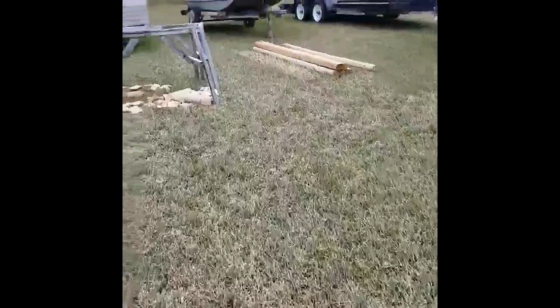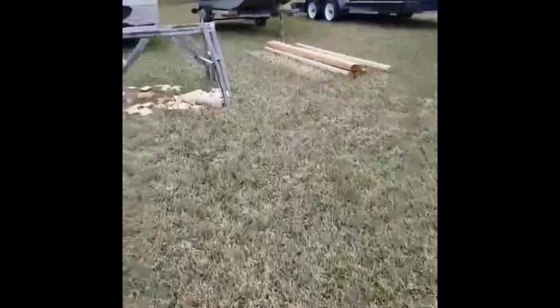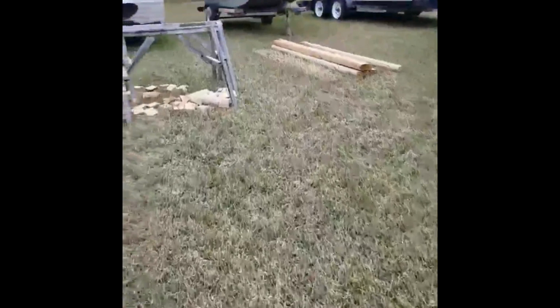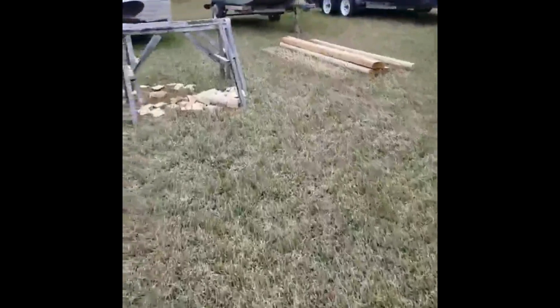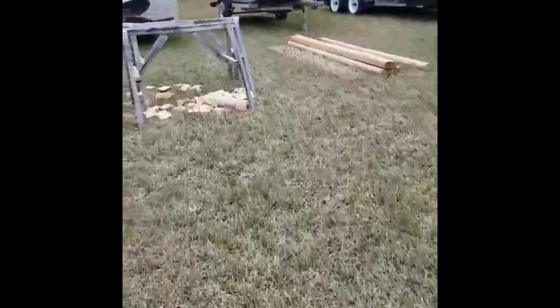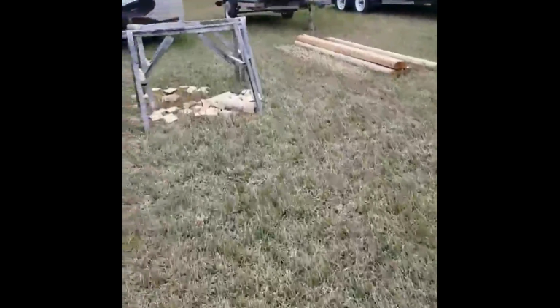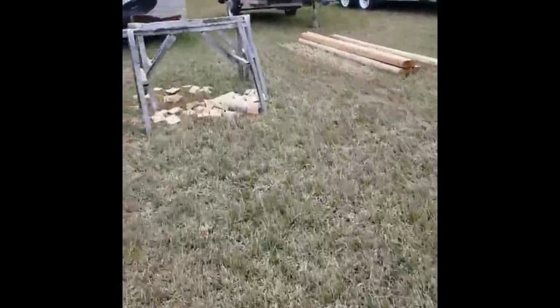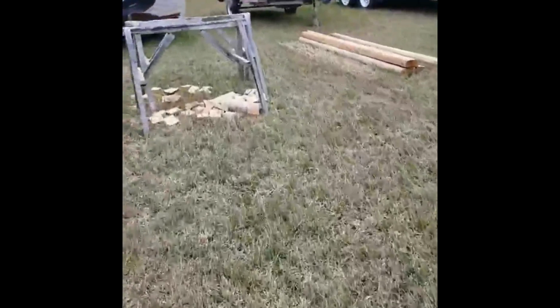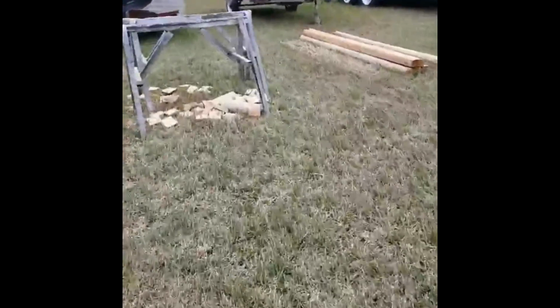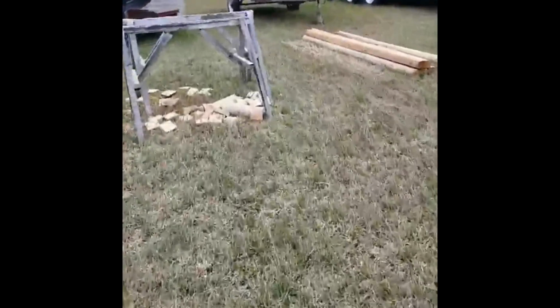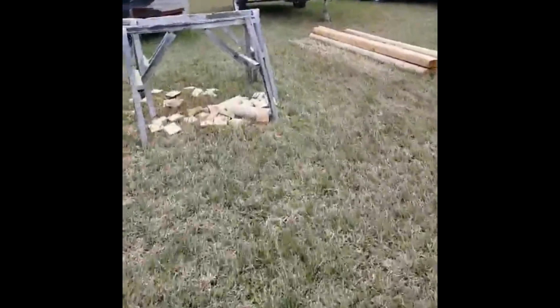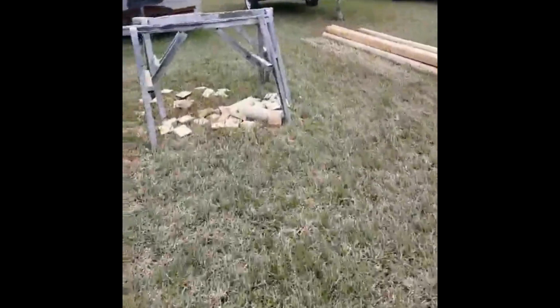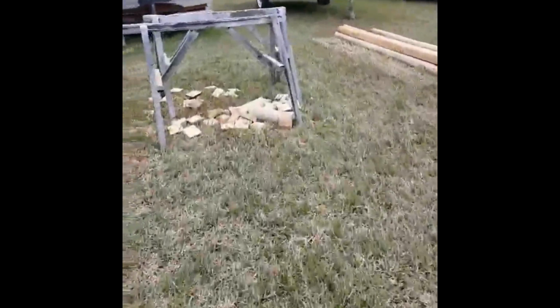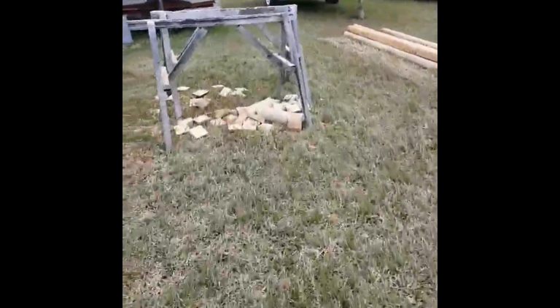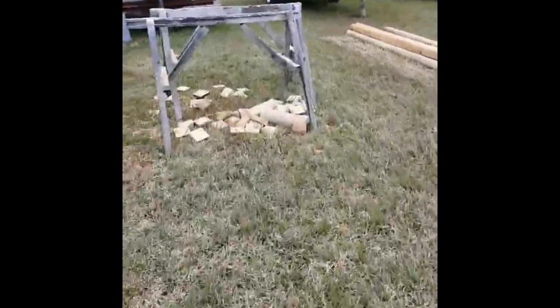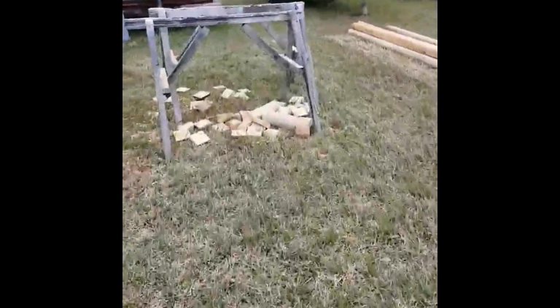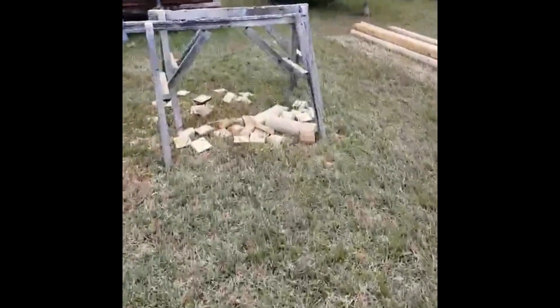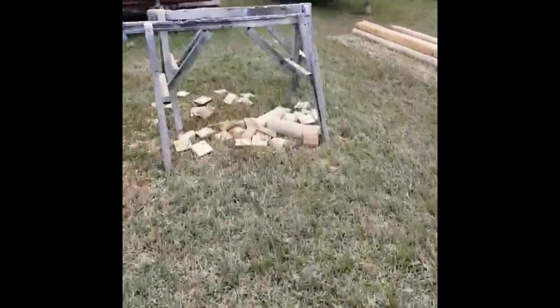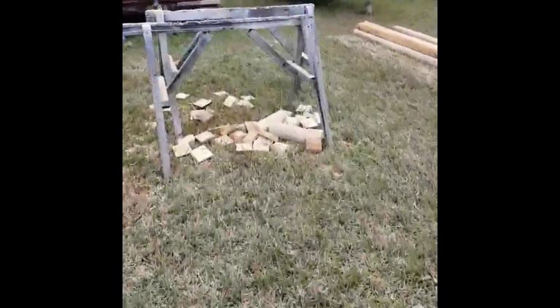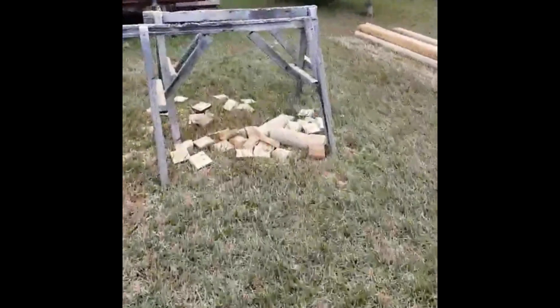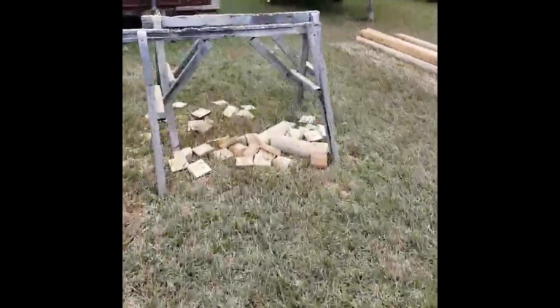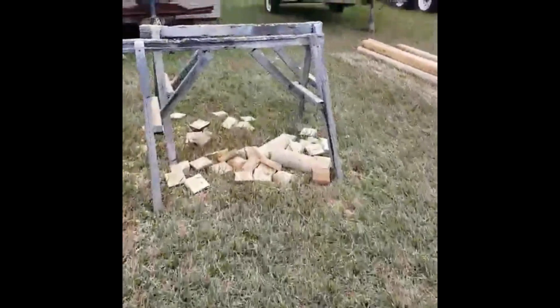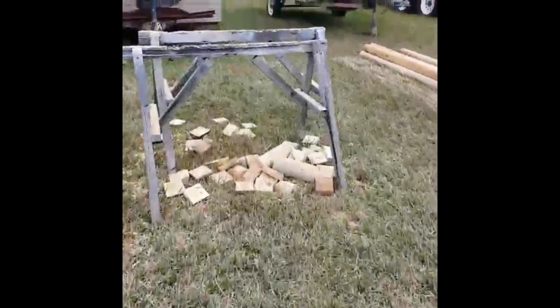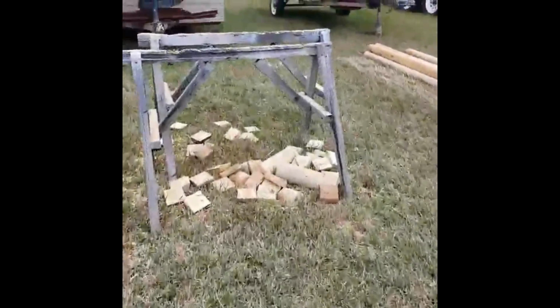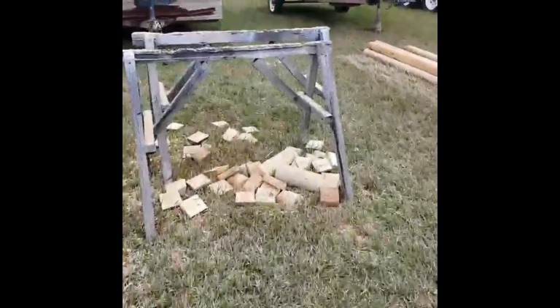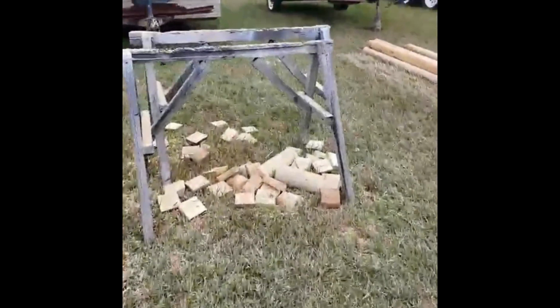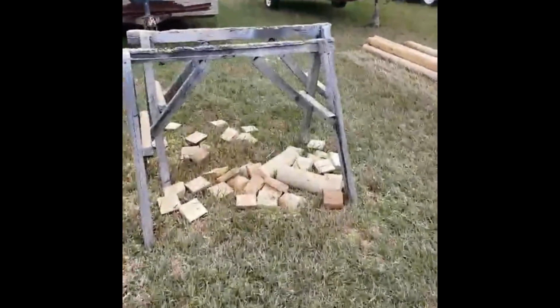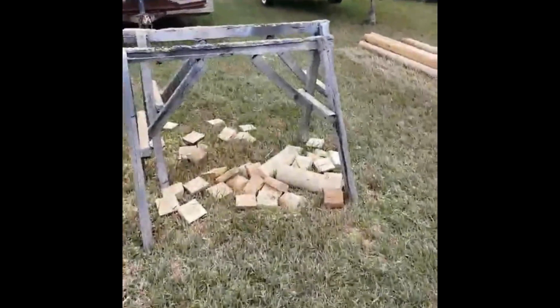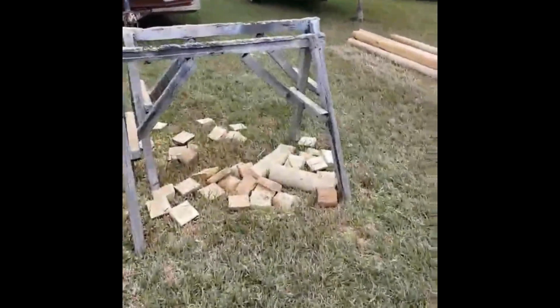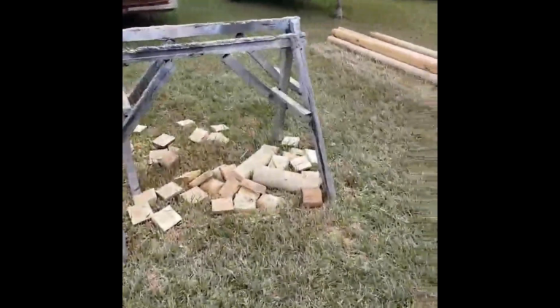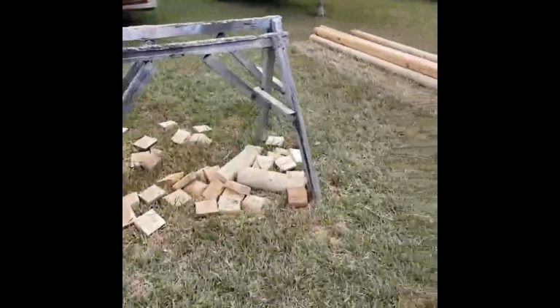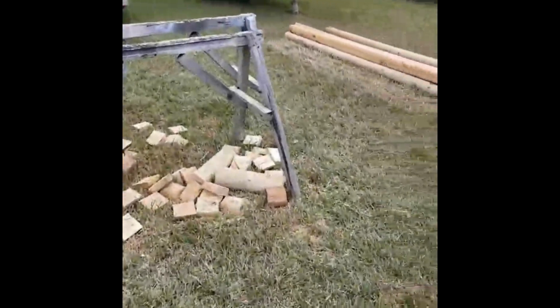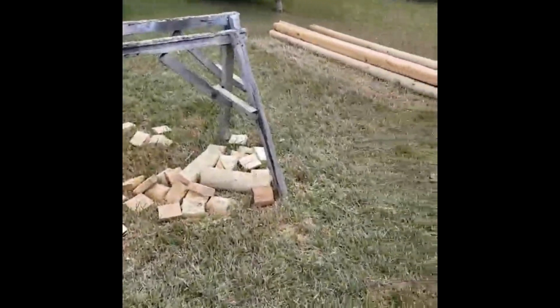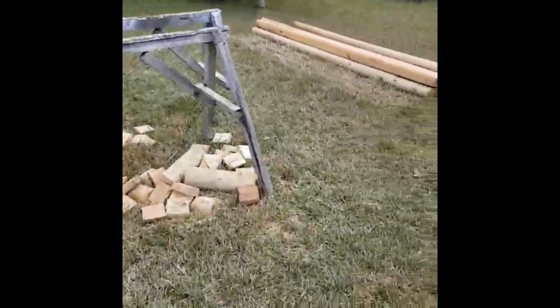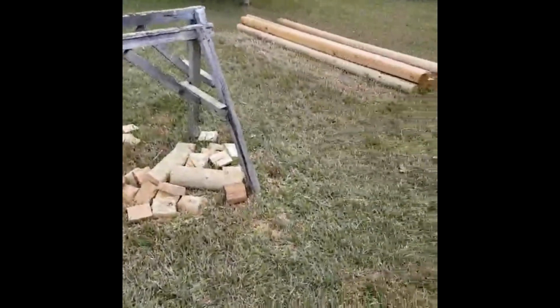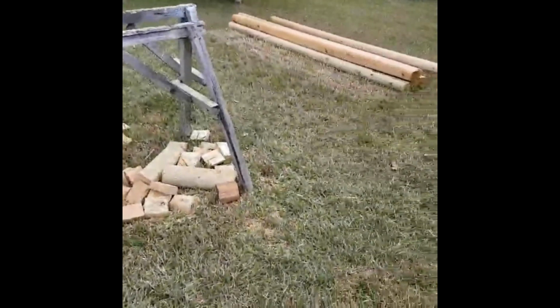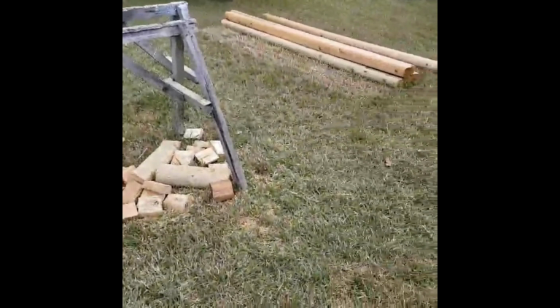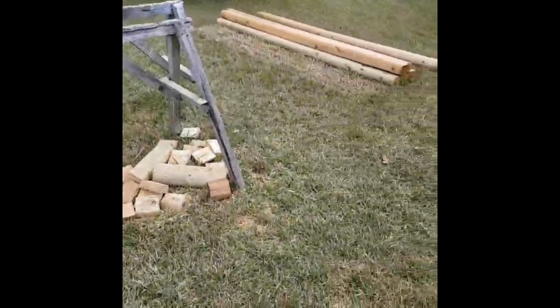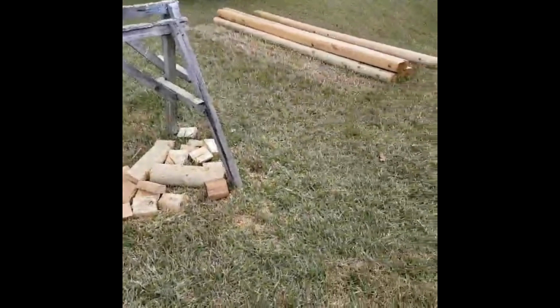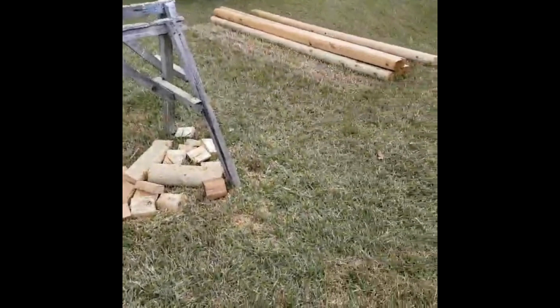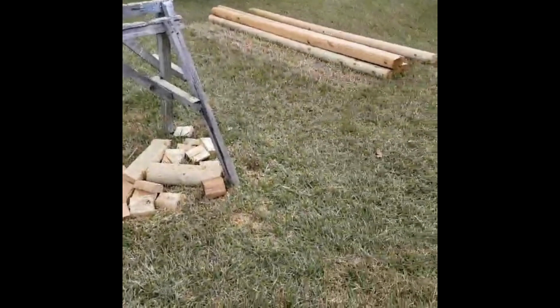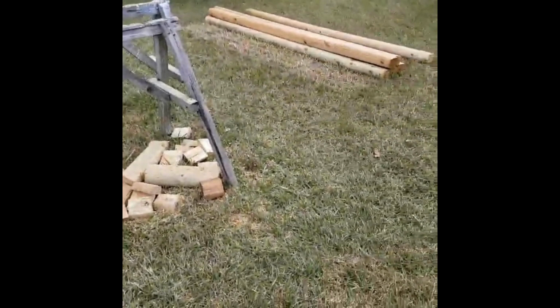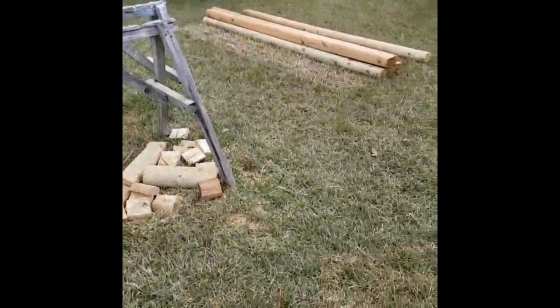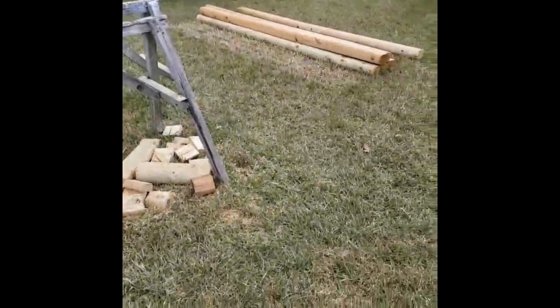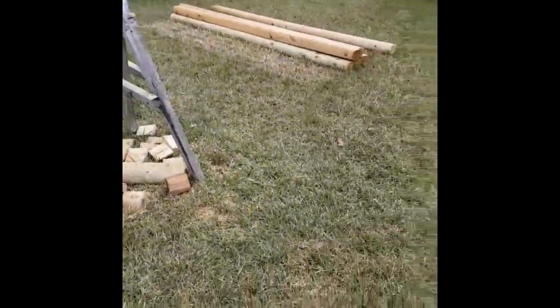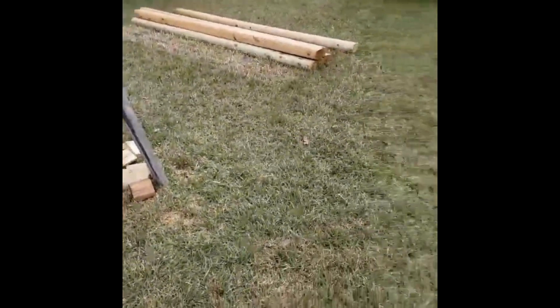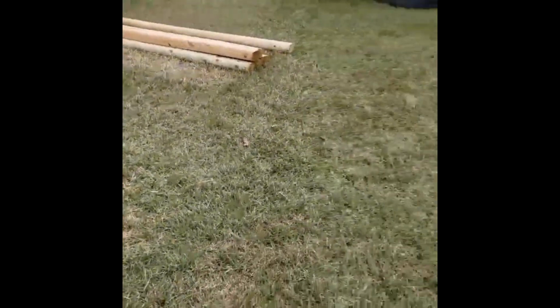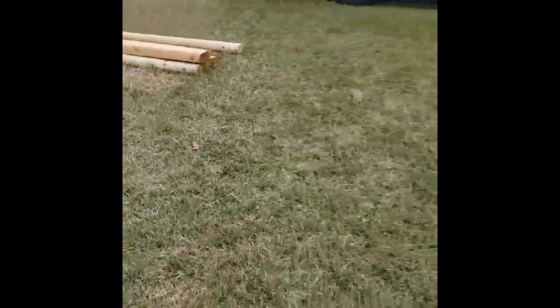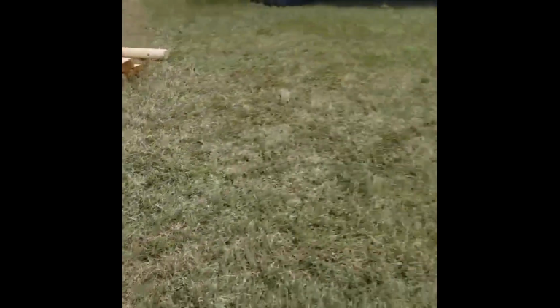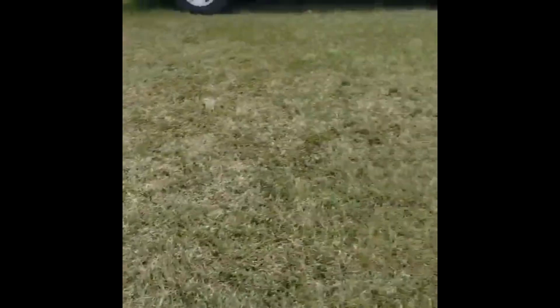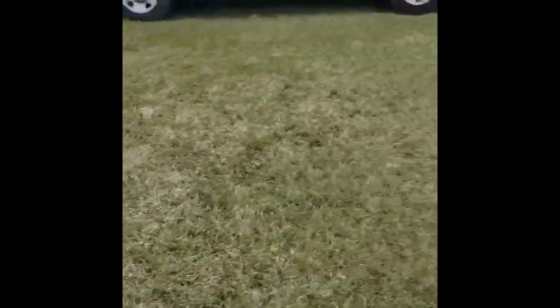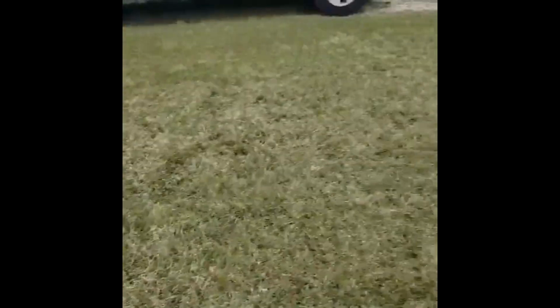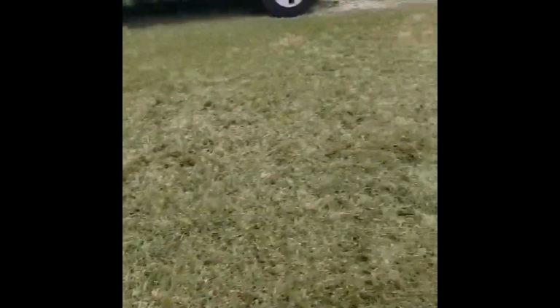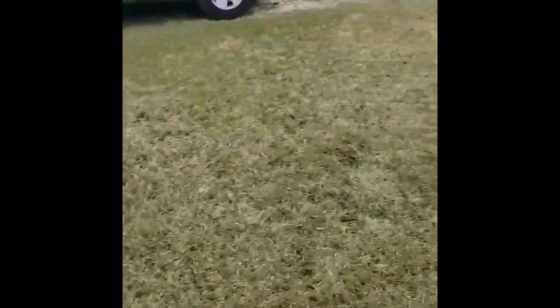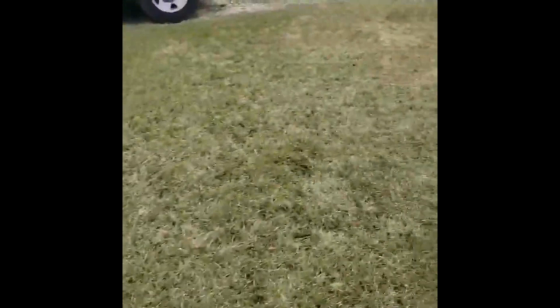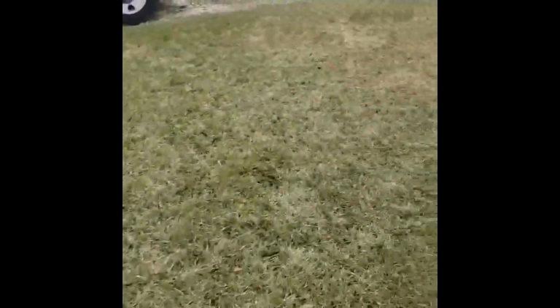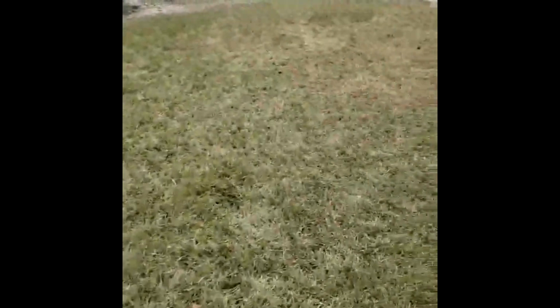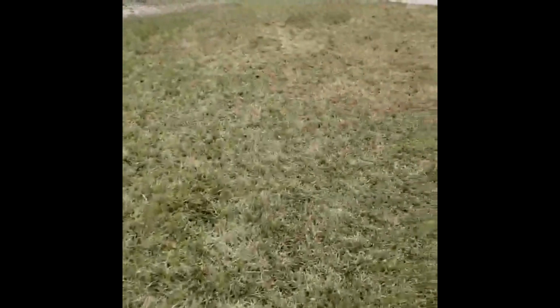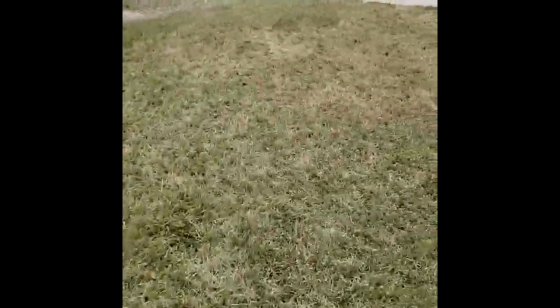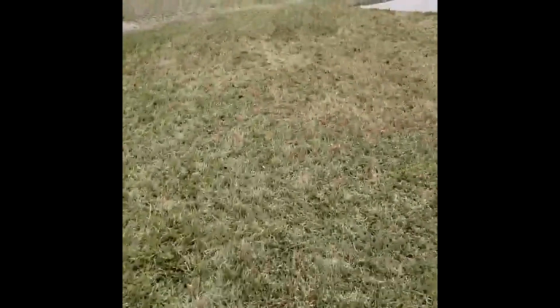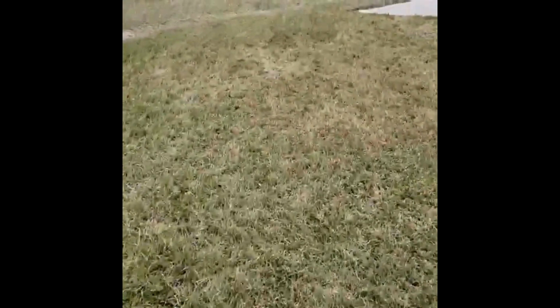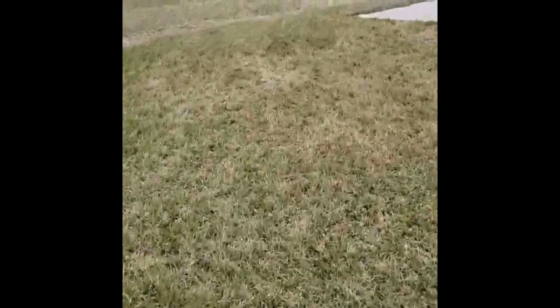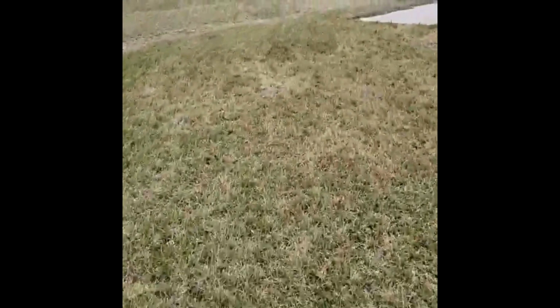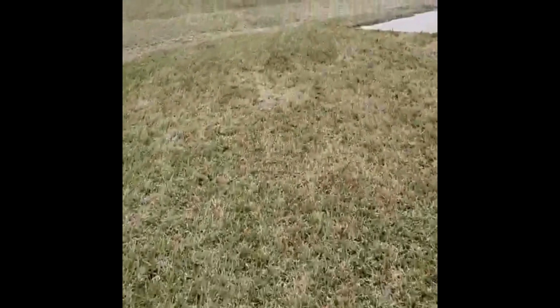All right, y'all, it's happening, finally. Let's see what they look like in the field.